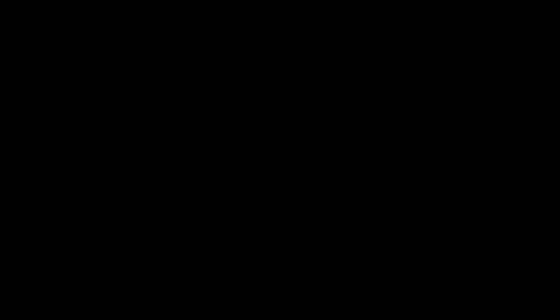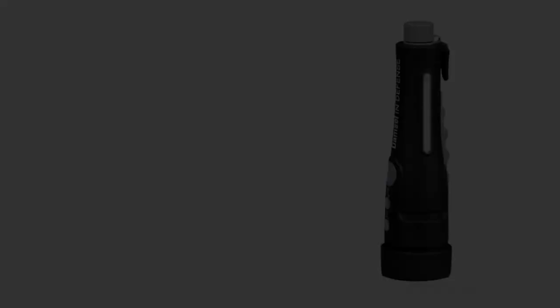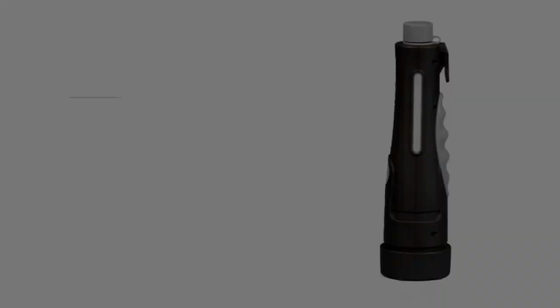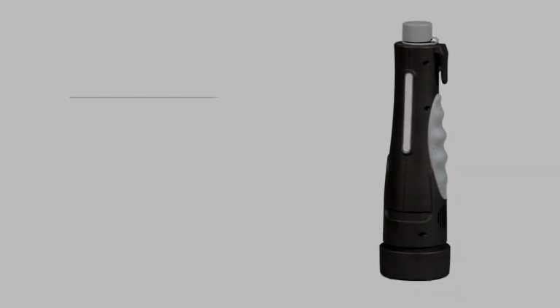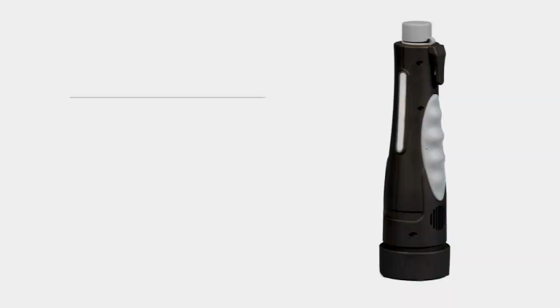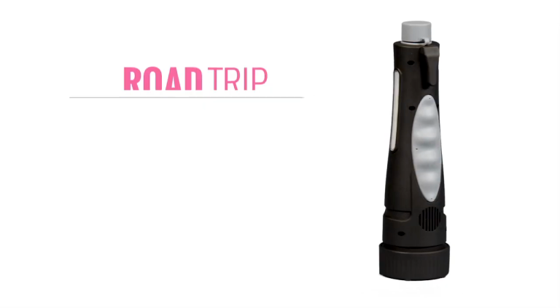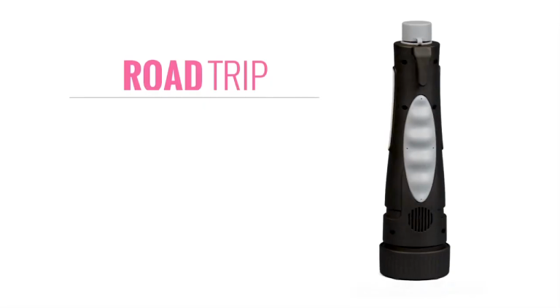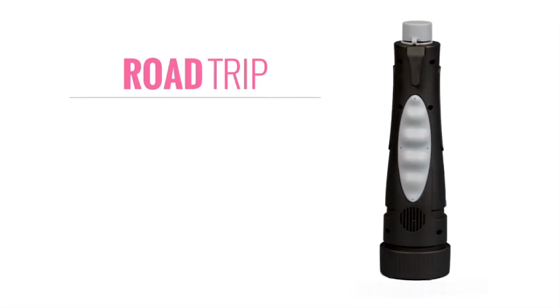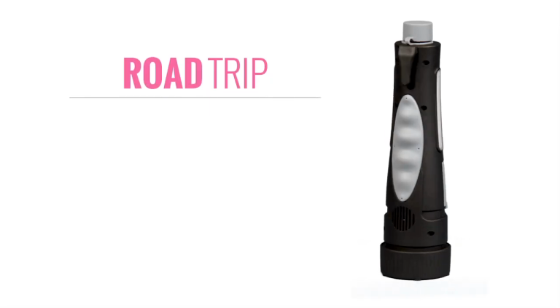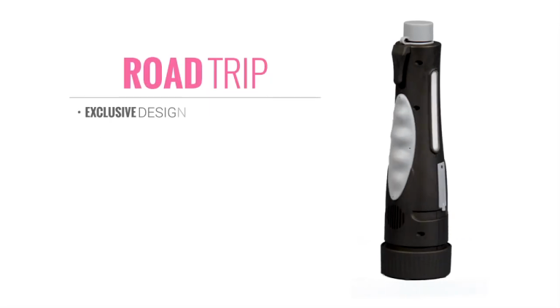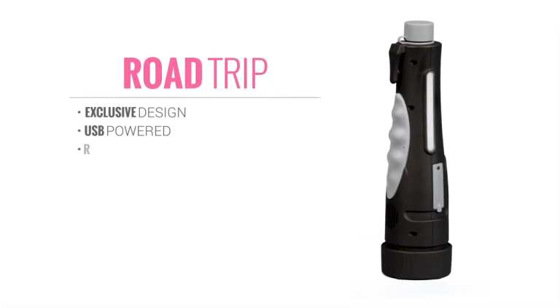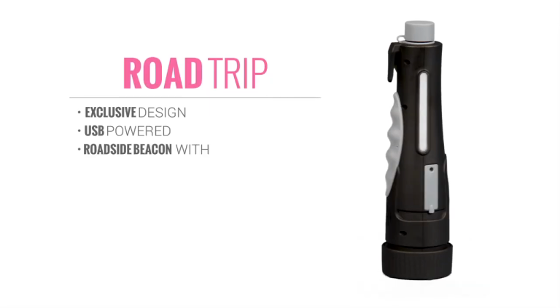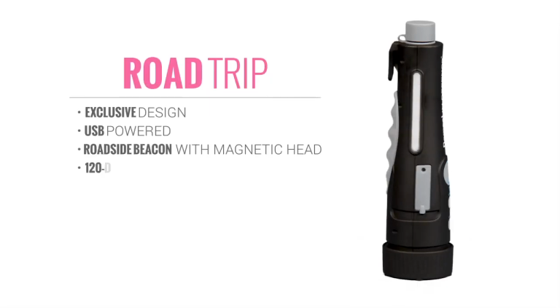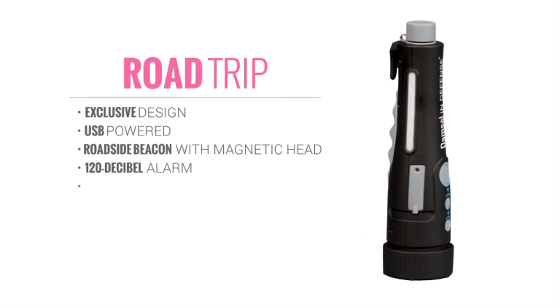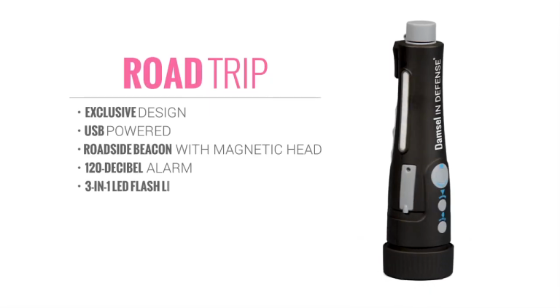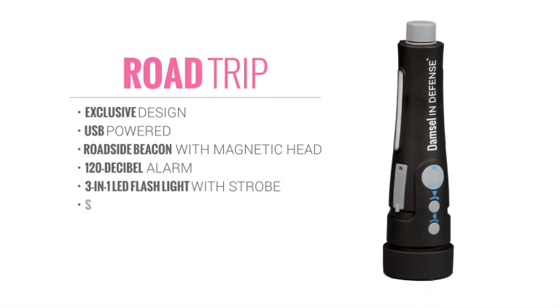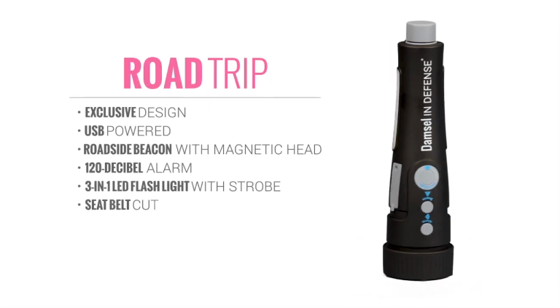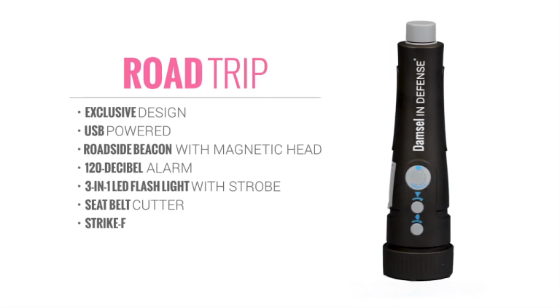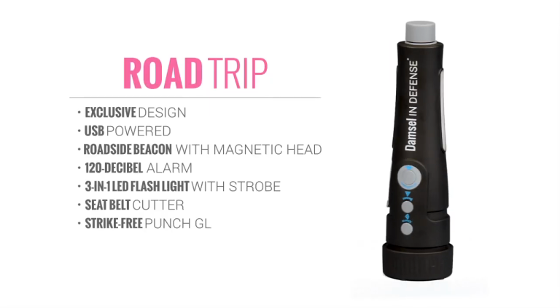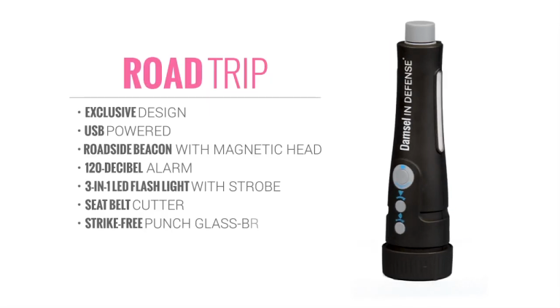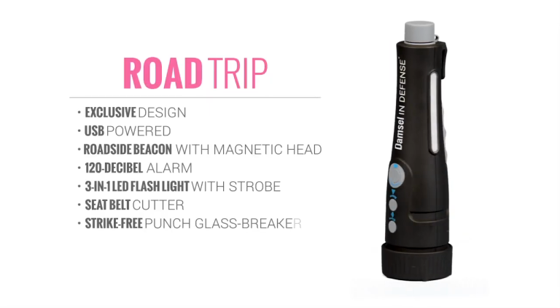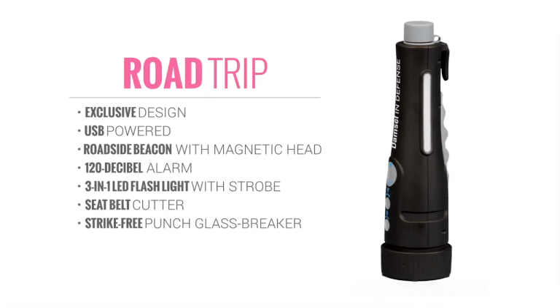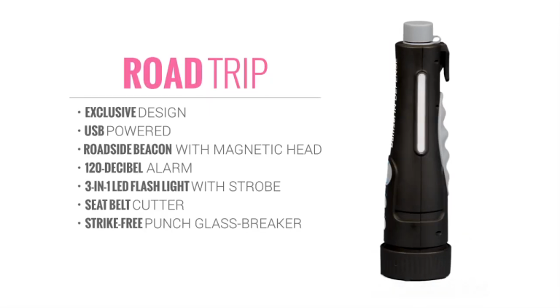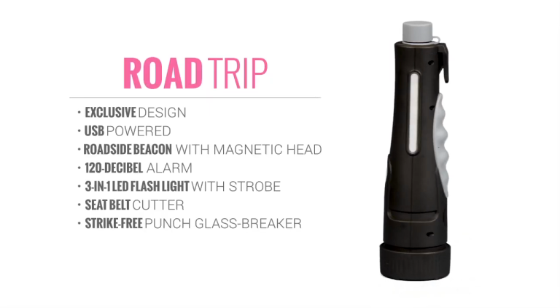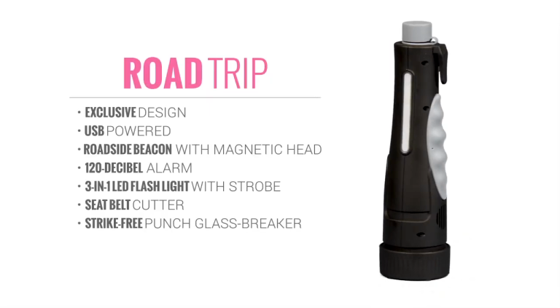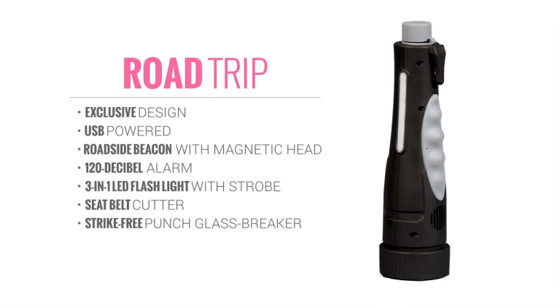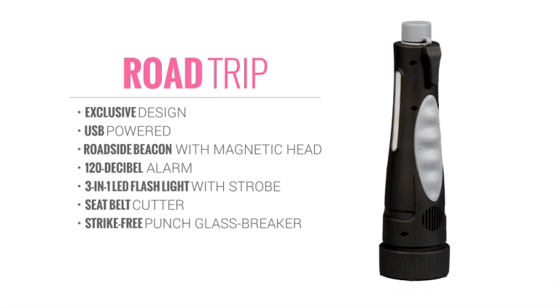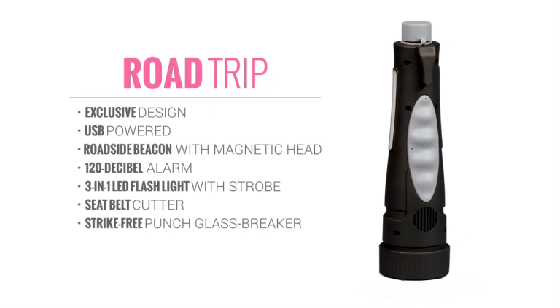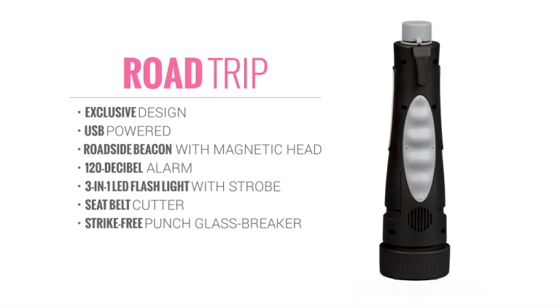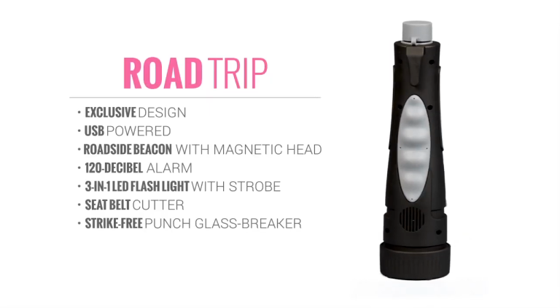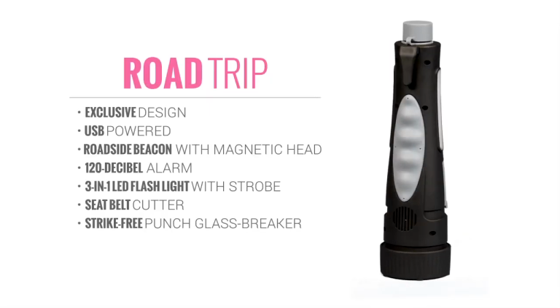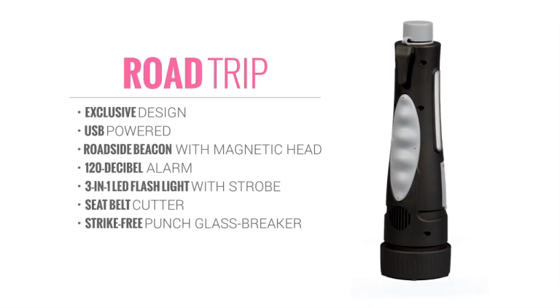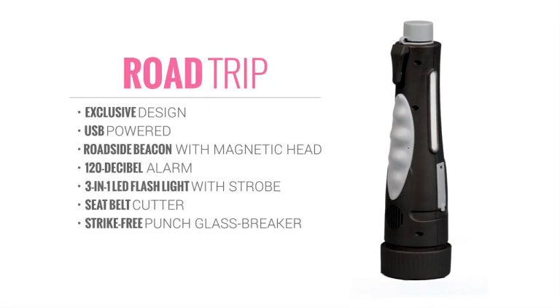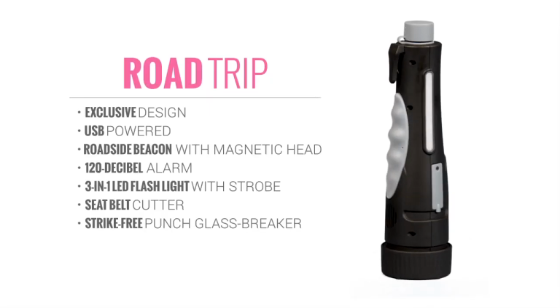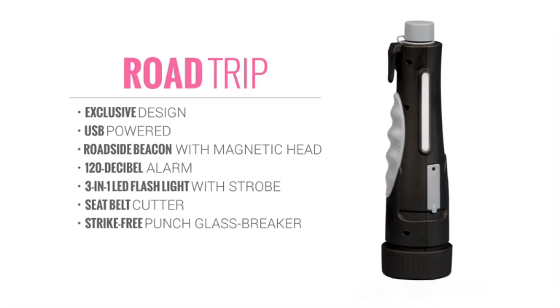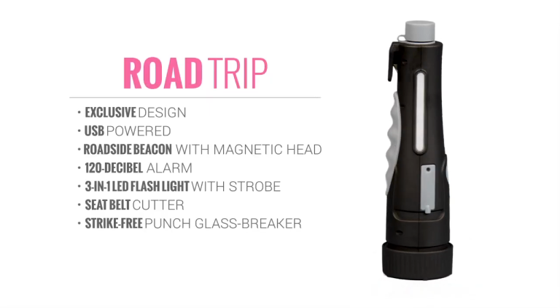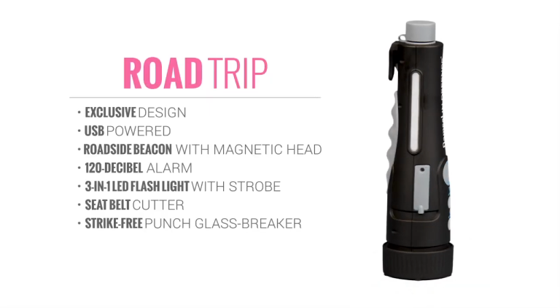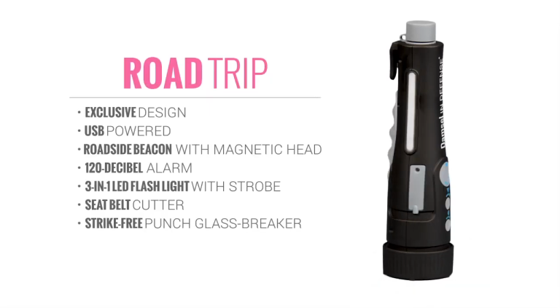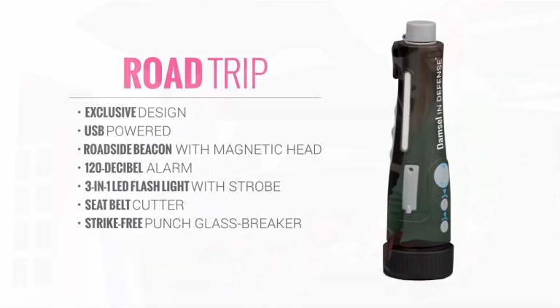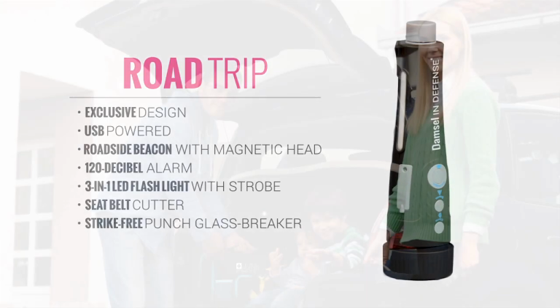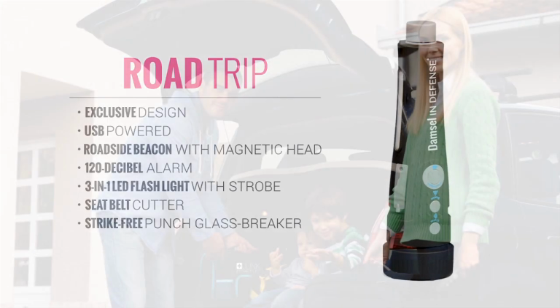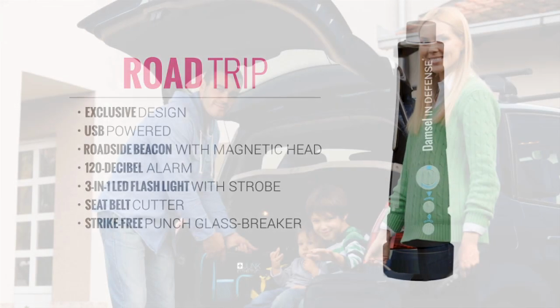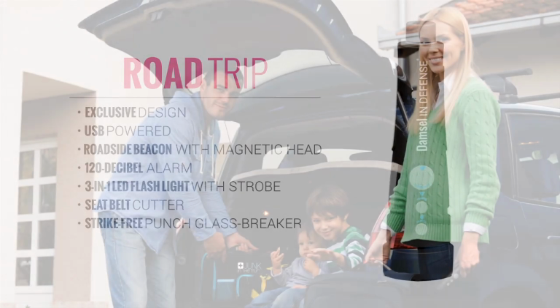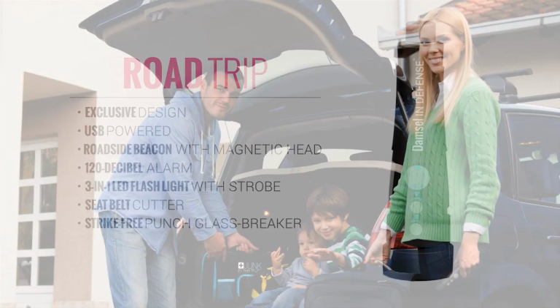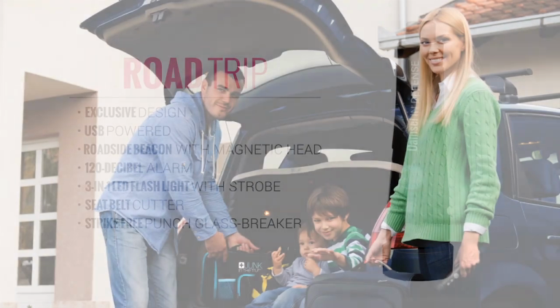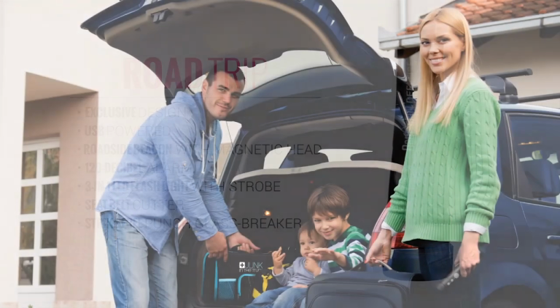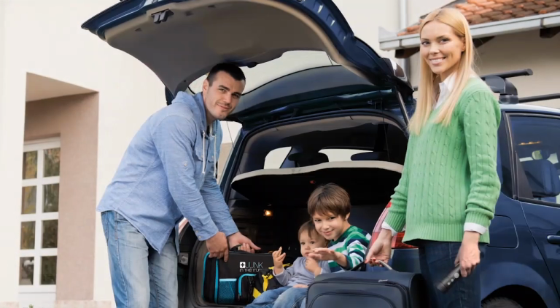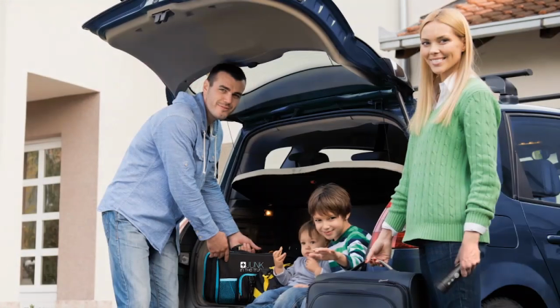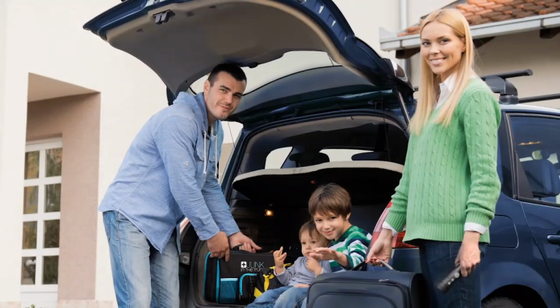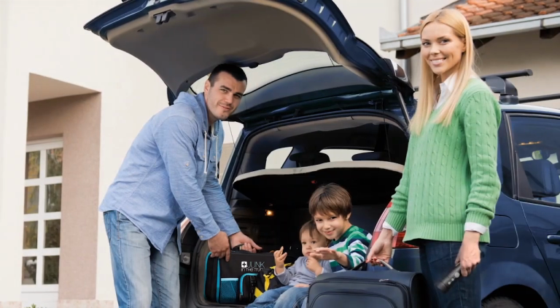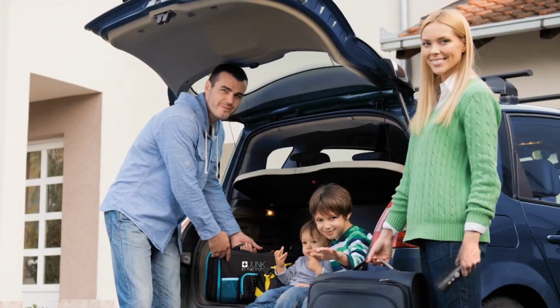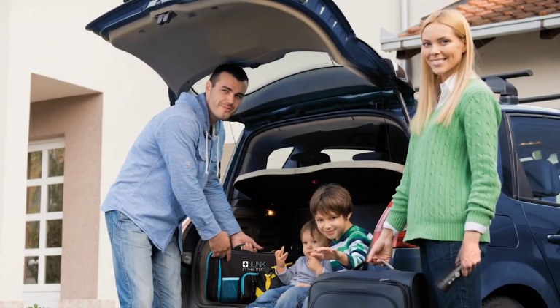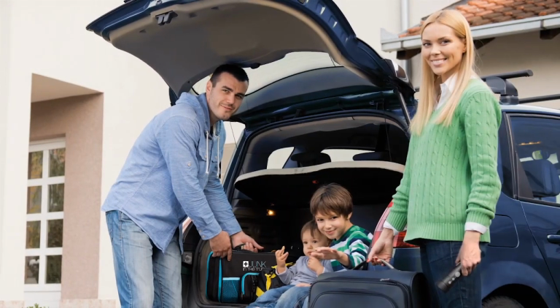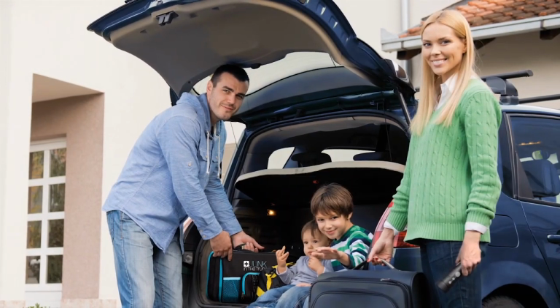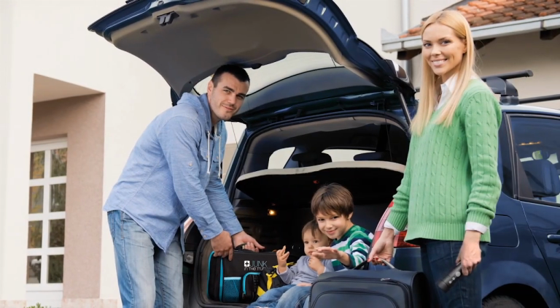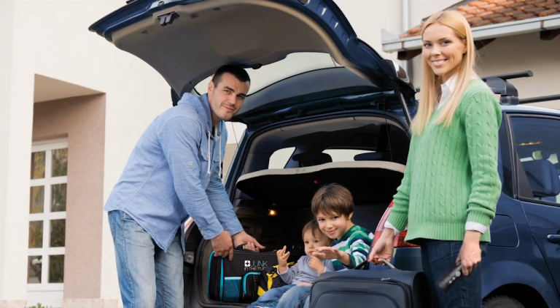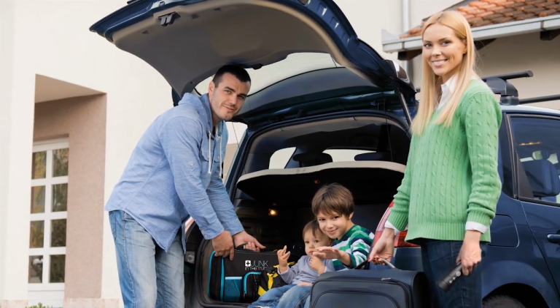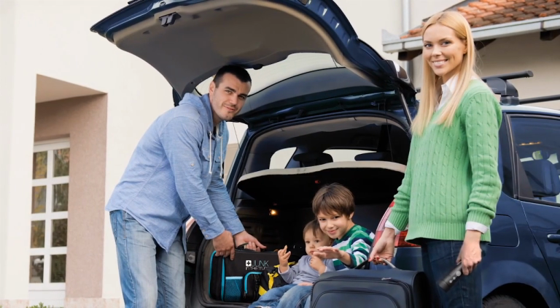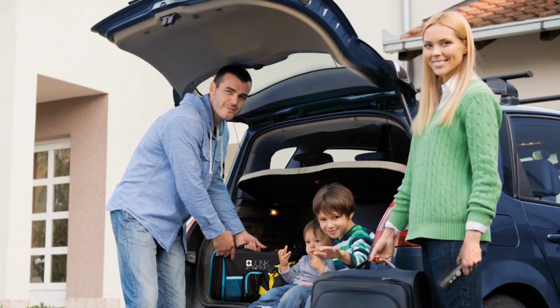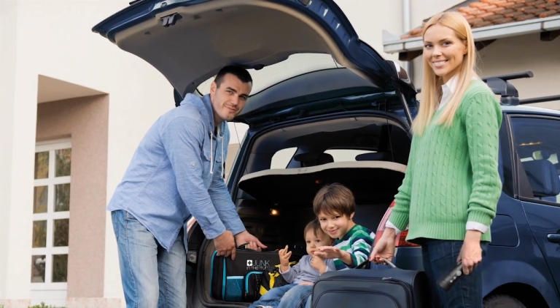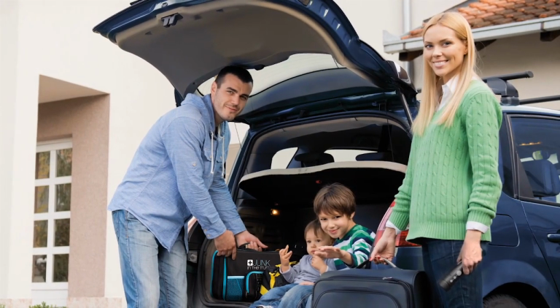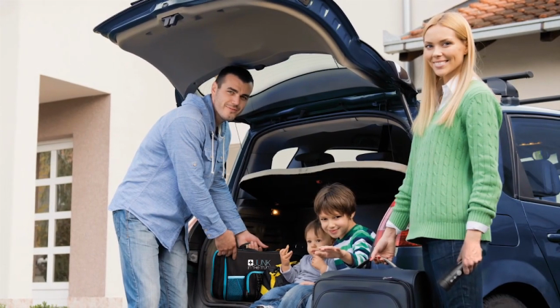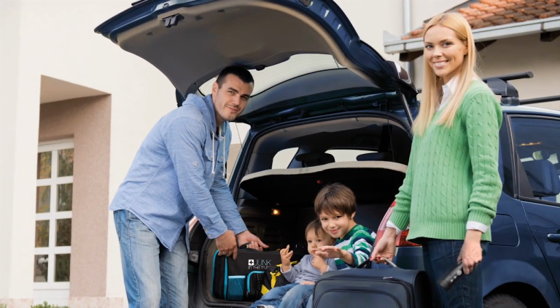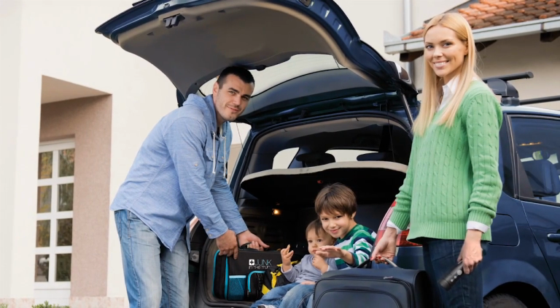Introducing the Road Trip by Damsel in Defense. This six-in-one auto emergency tool belongs in the vehicles of everyone that you love.